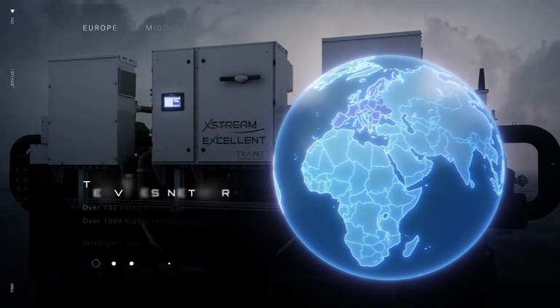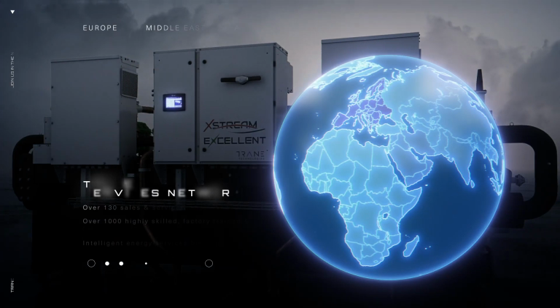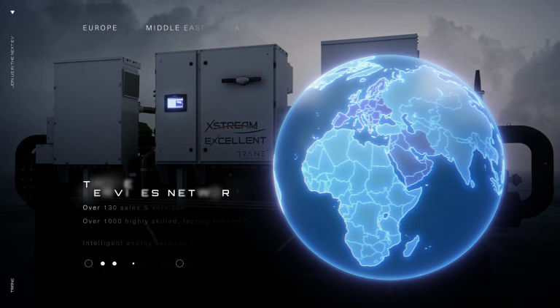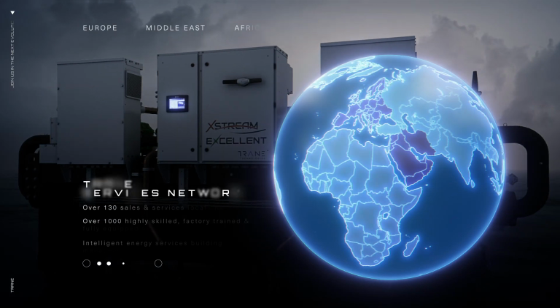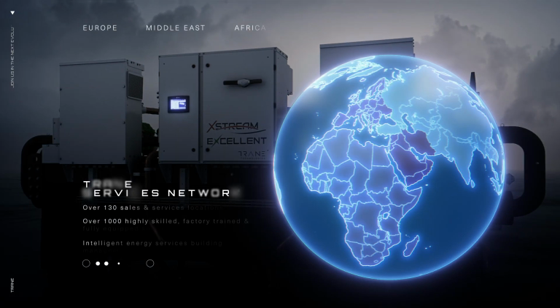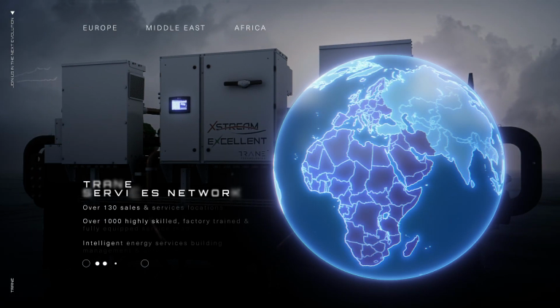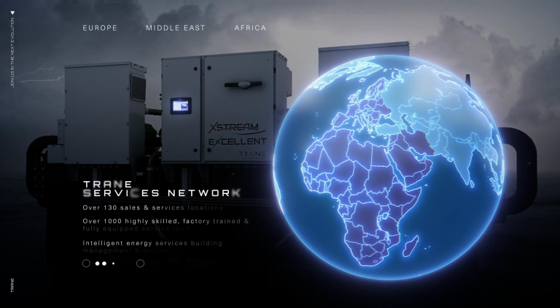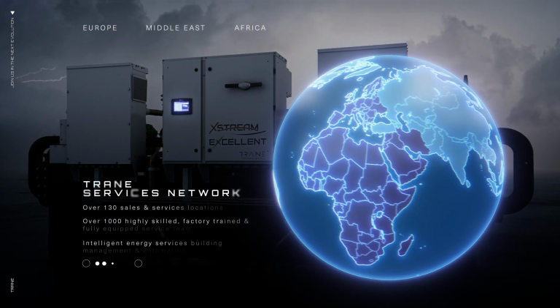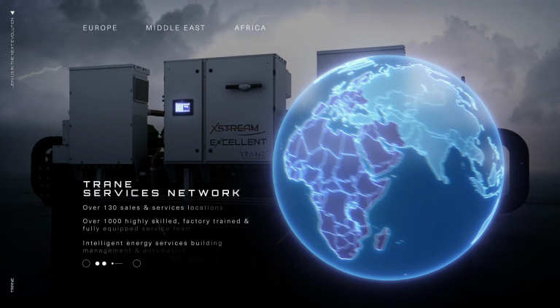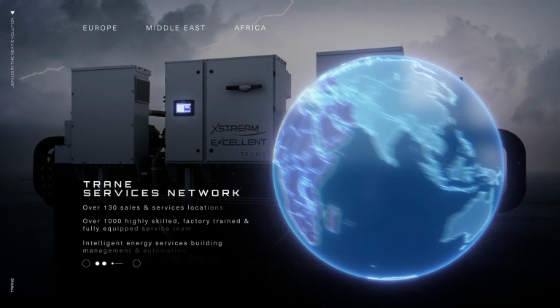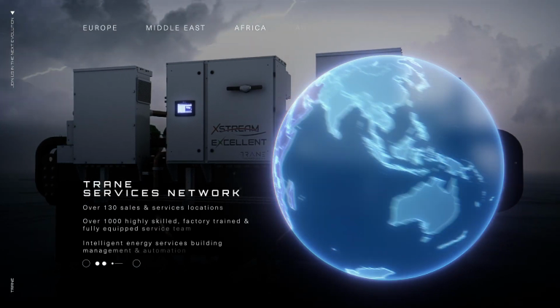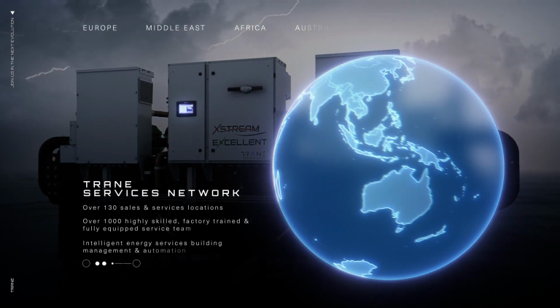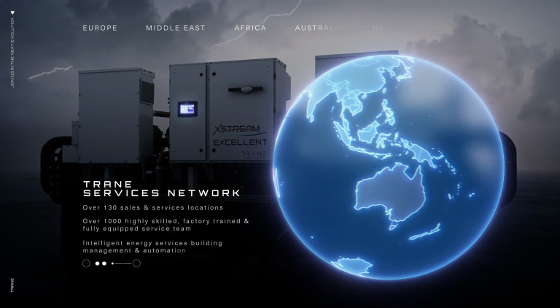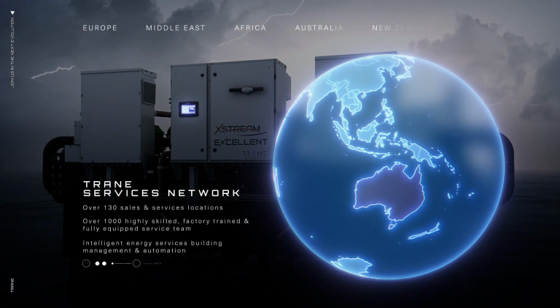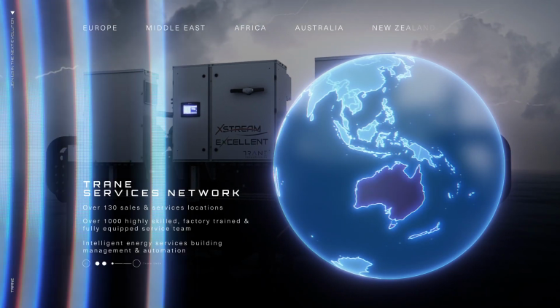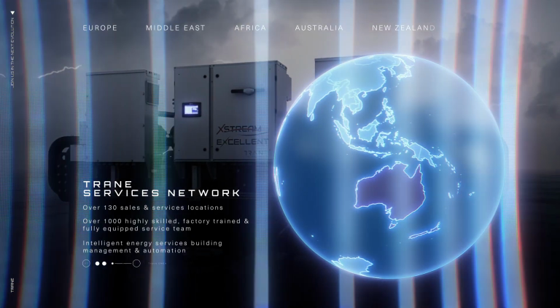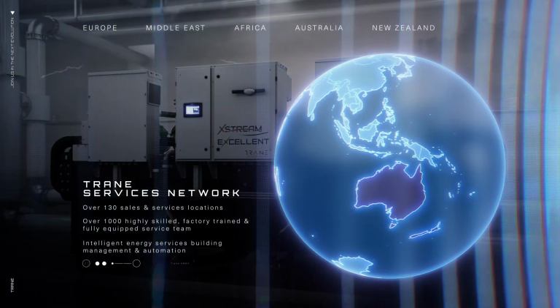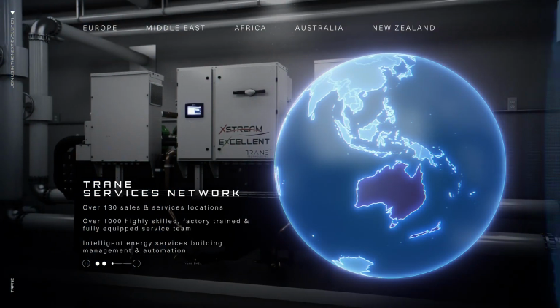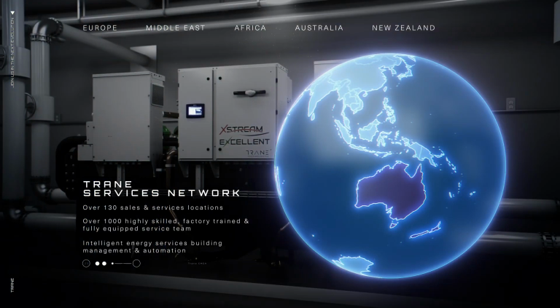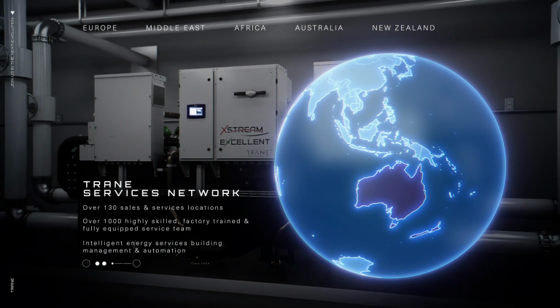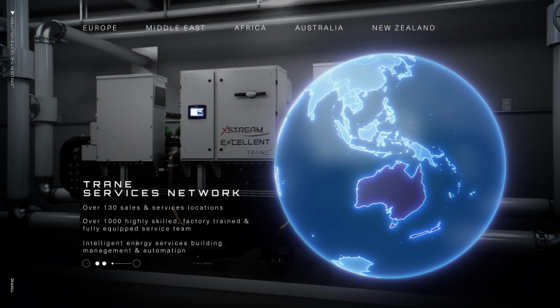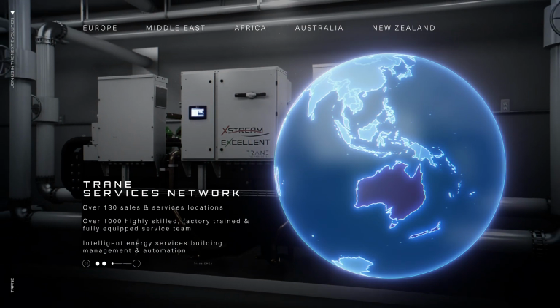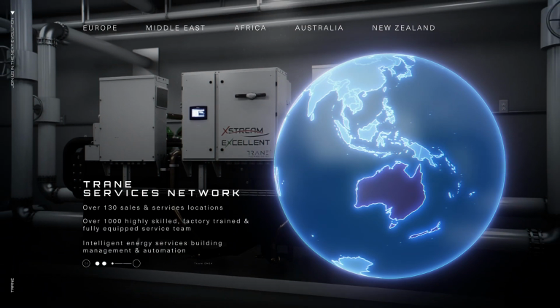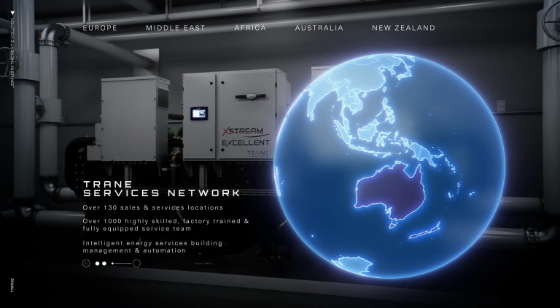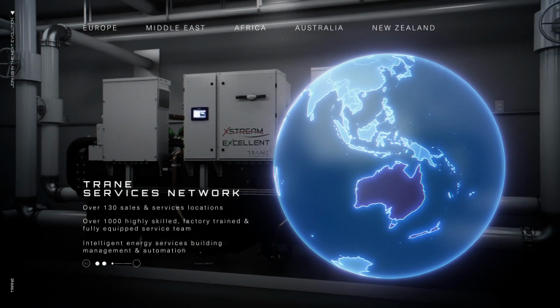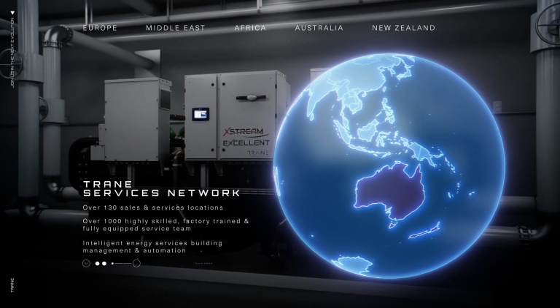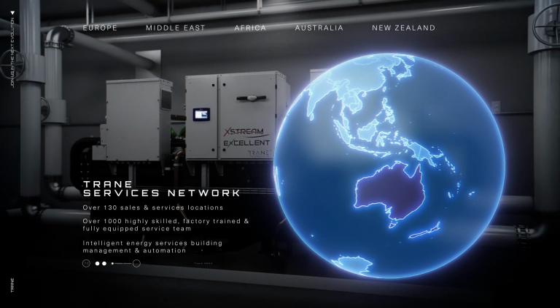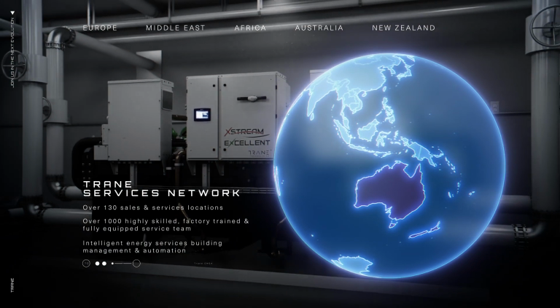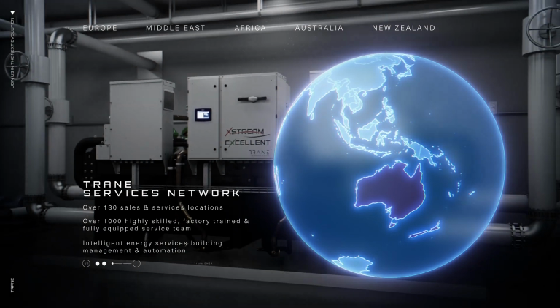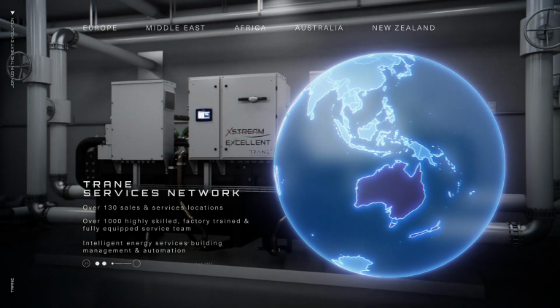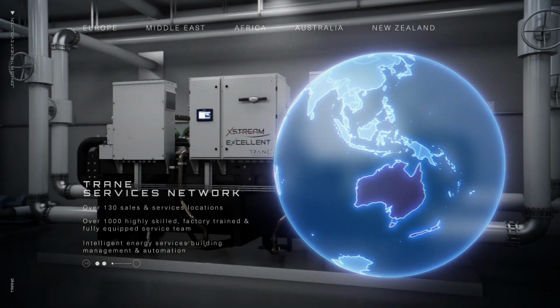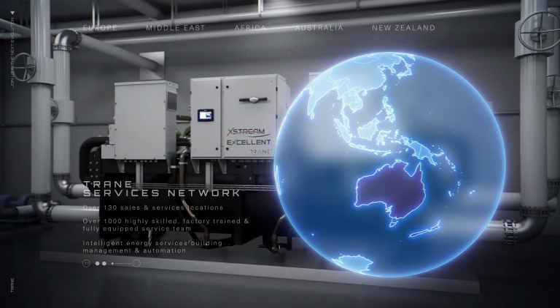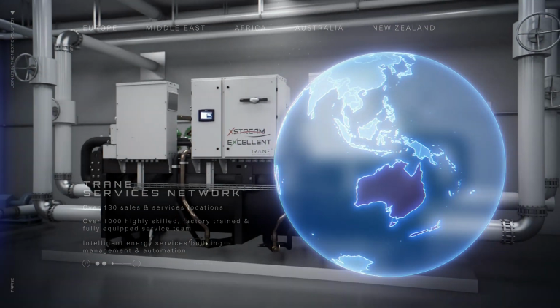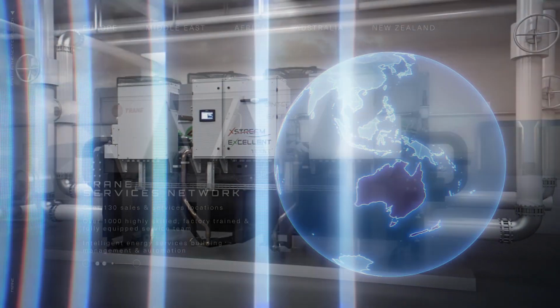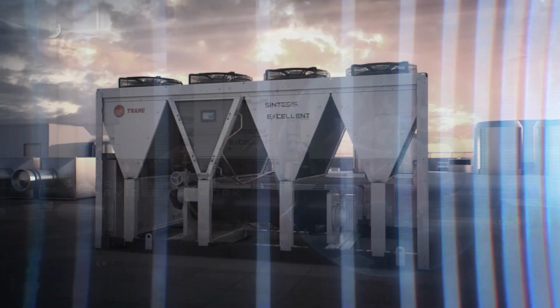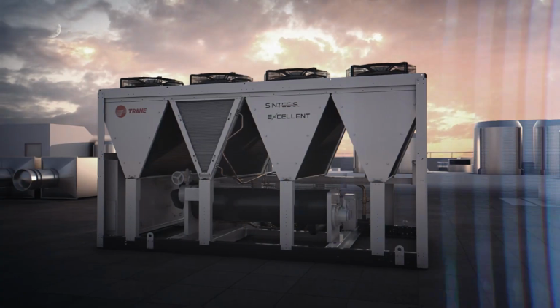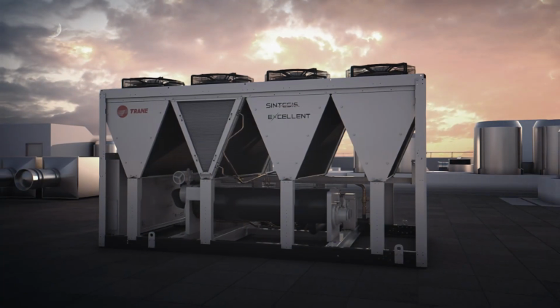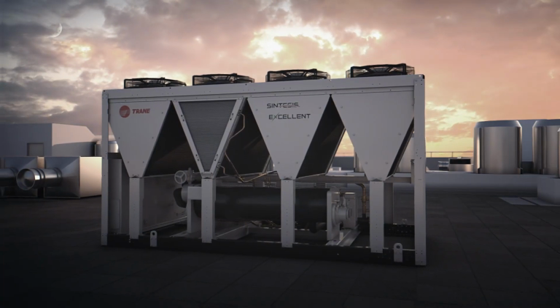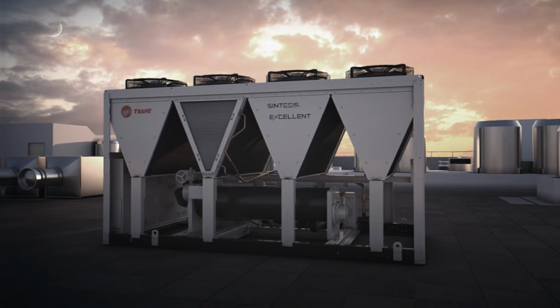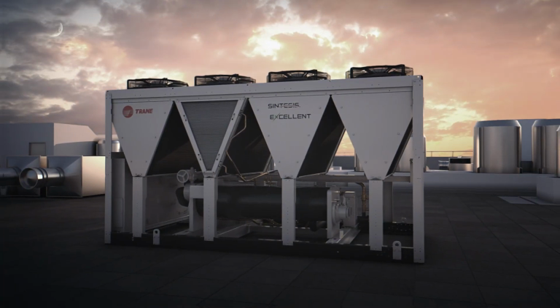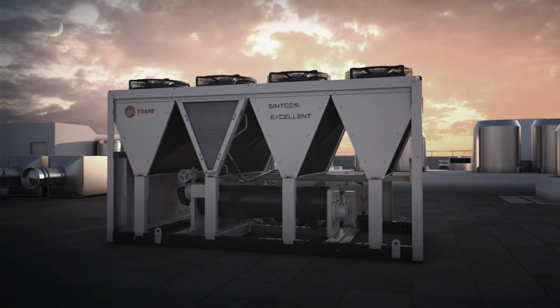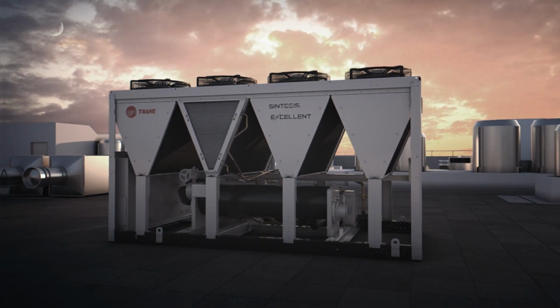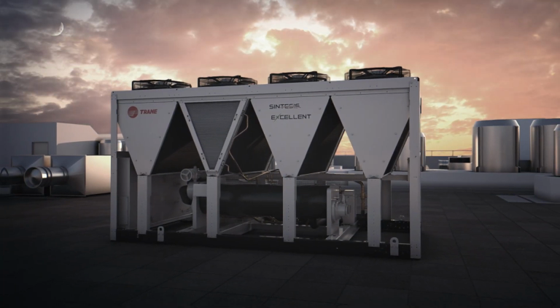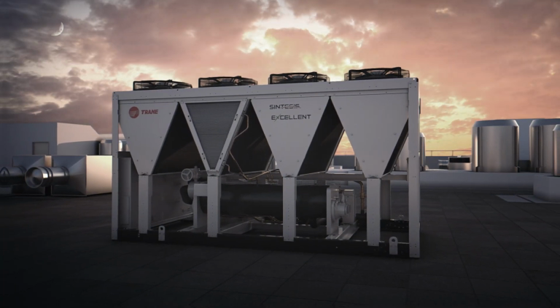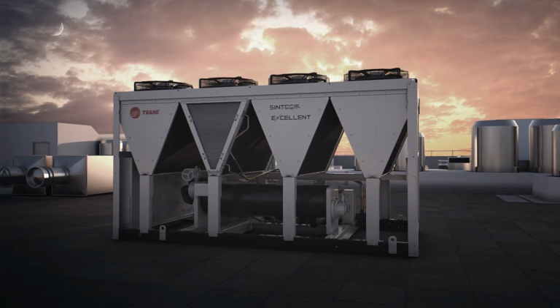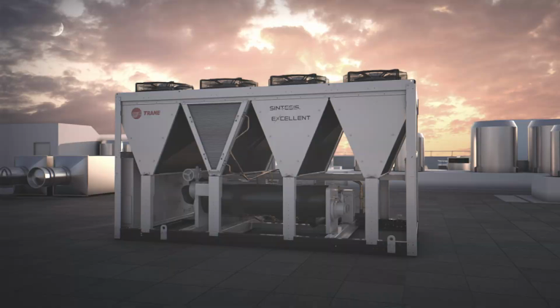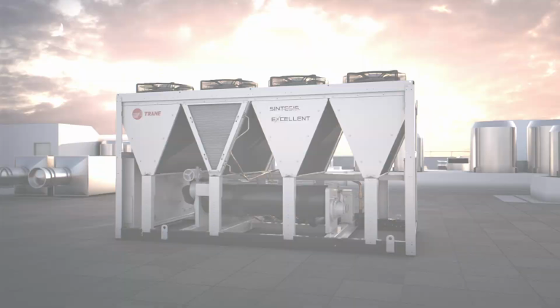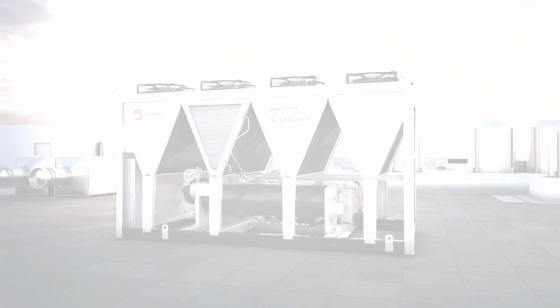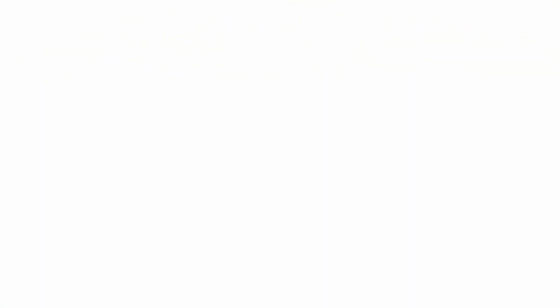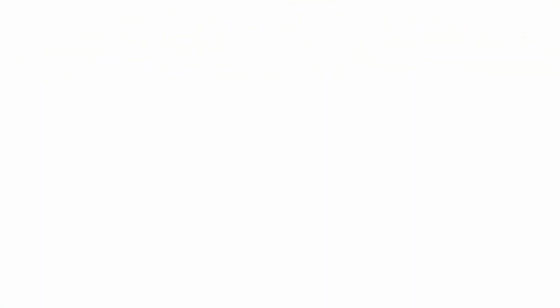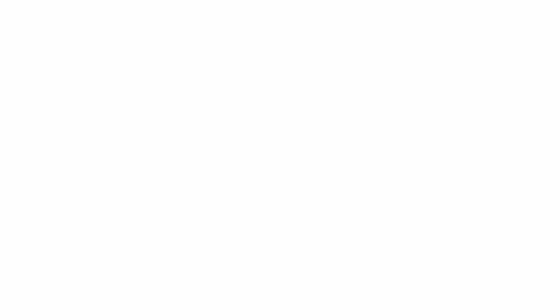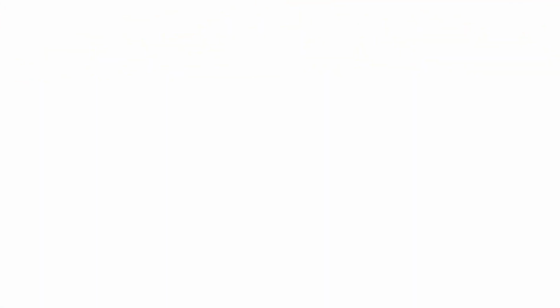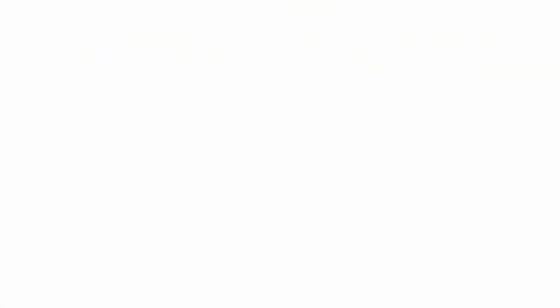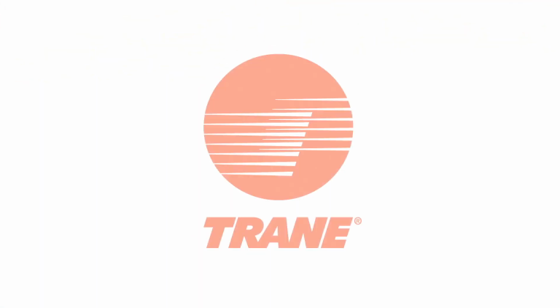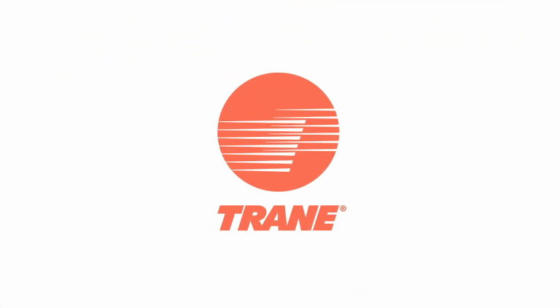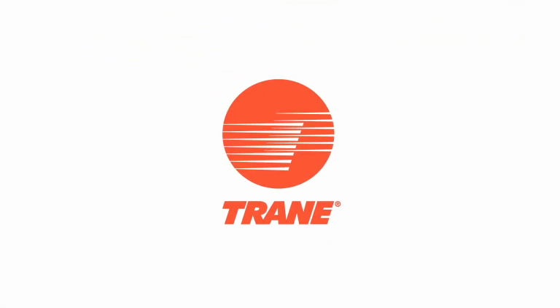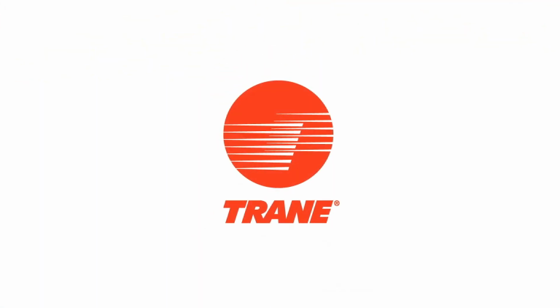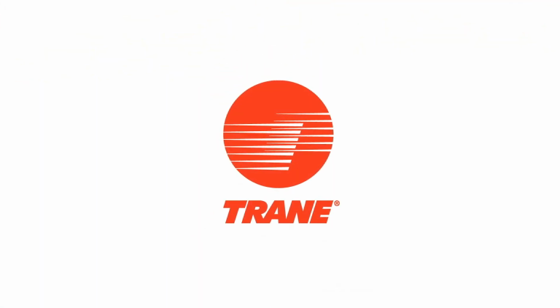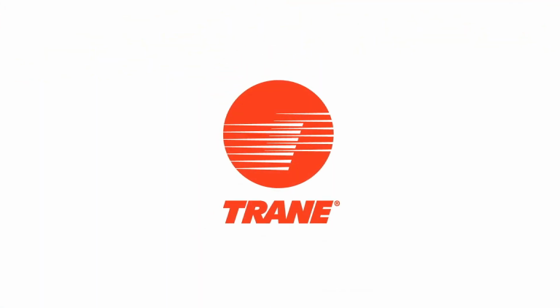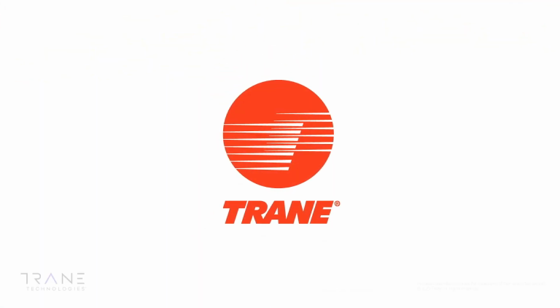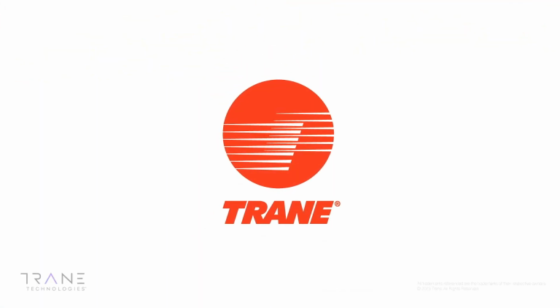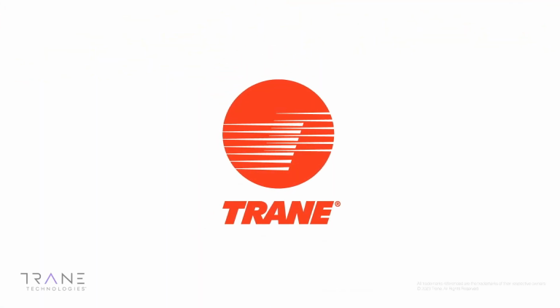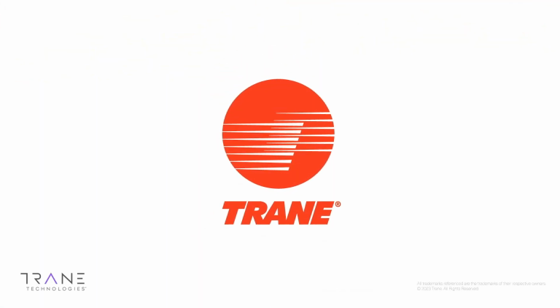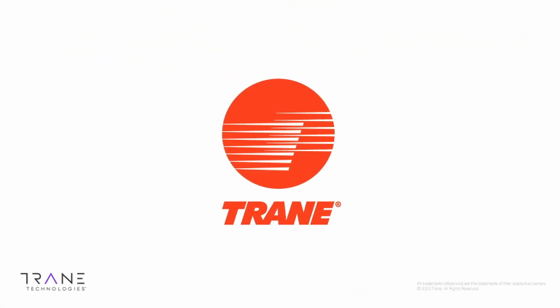Rest assured — when your building is backed by Trane's services network and Trane's systems knowledge and expertise, your future looks bright.